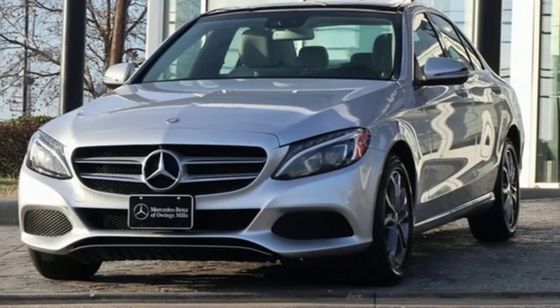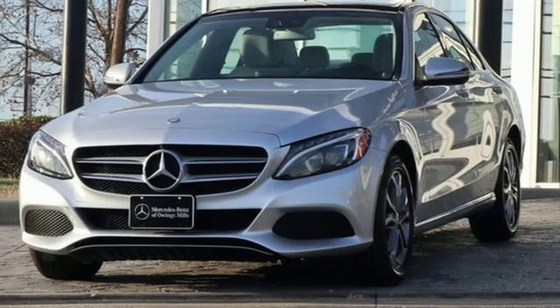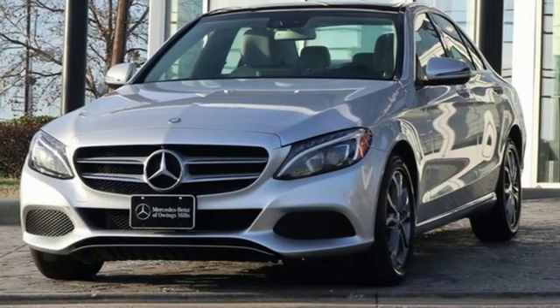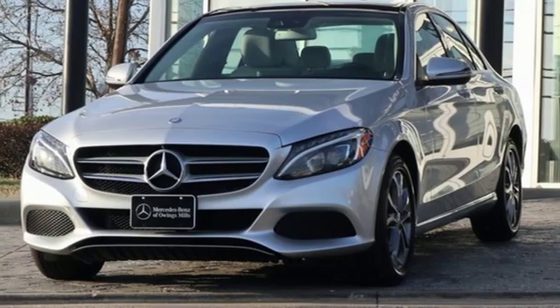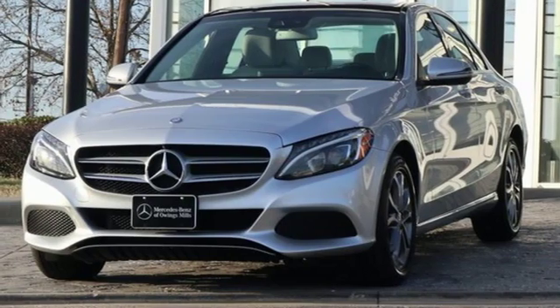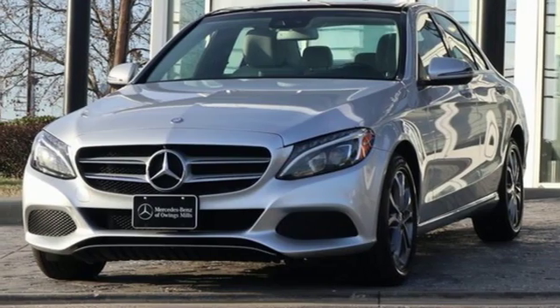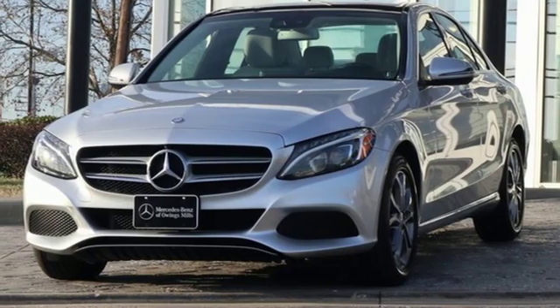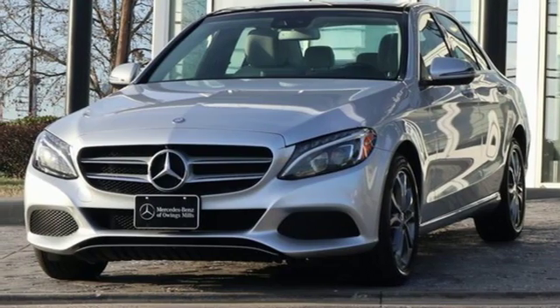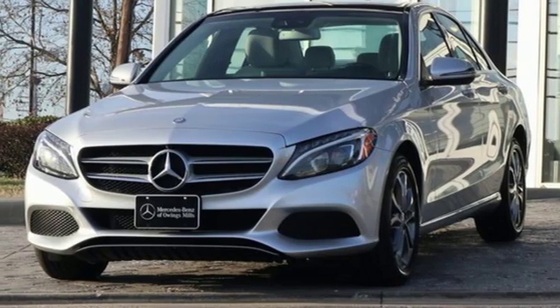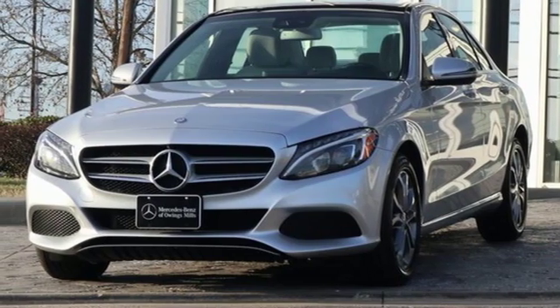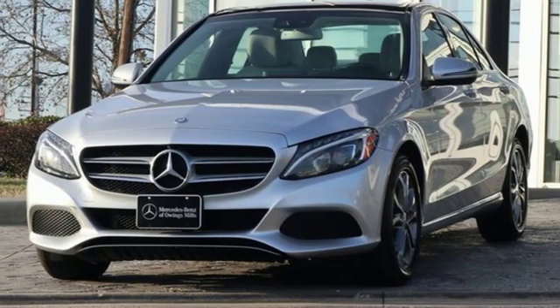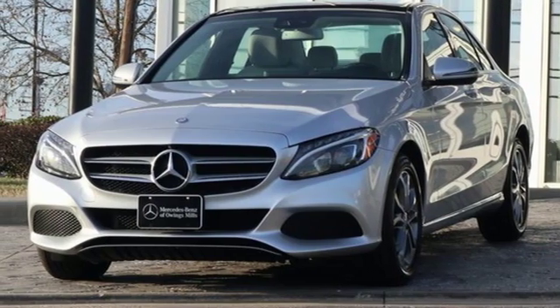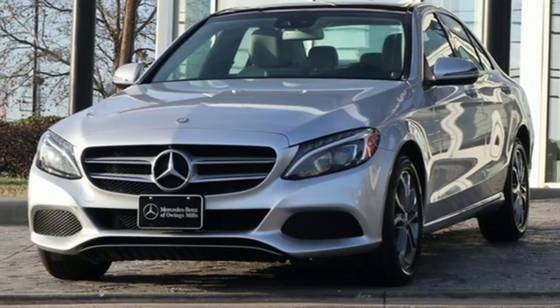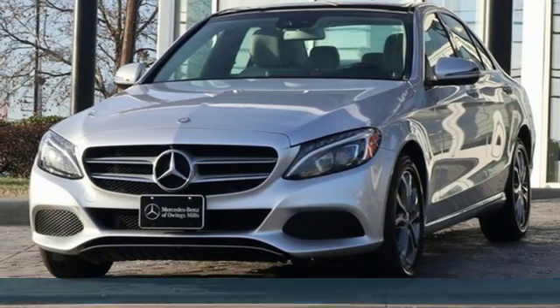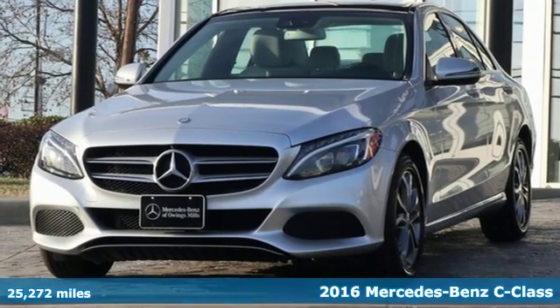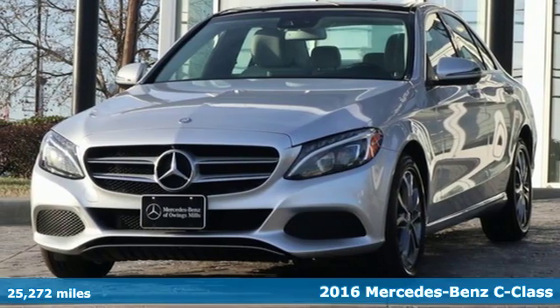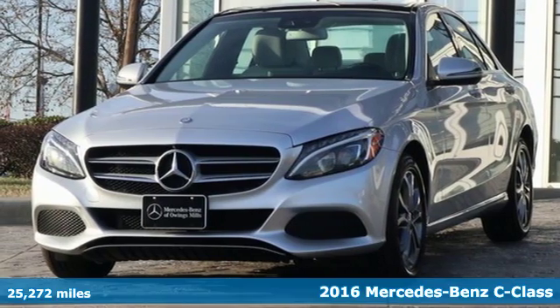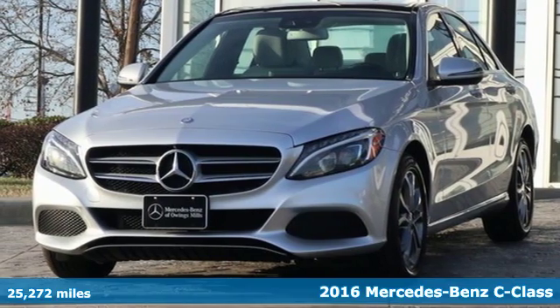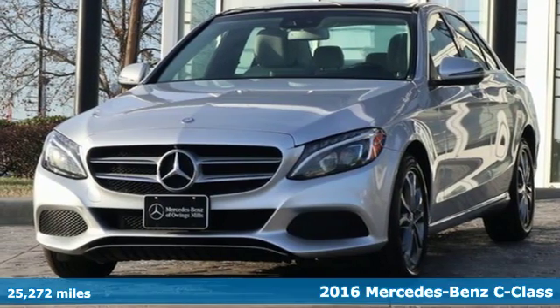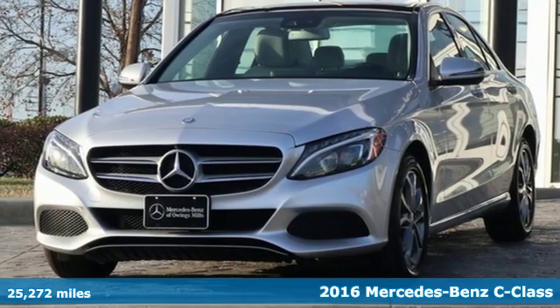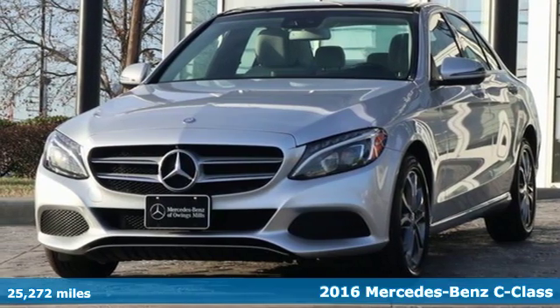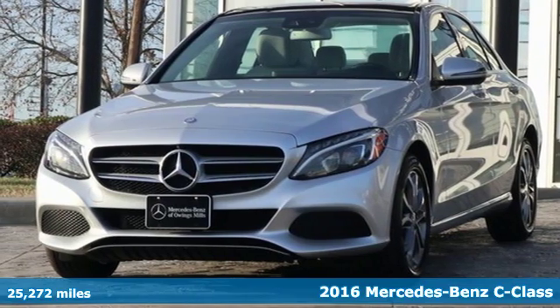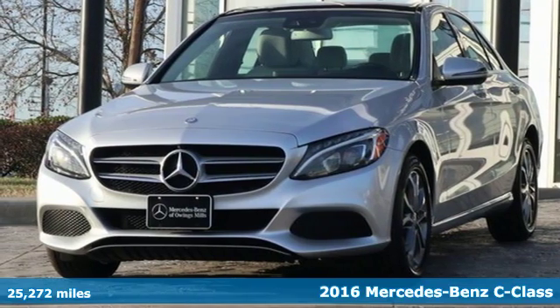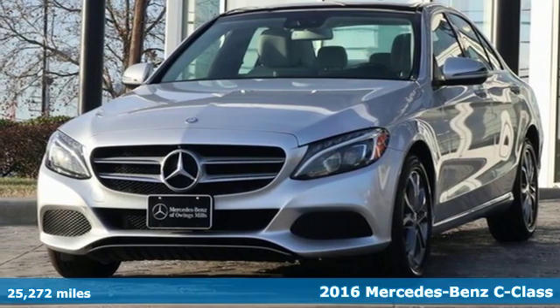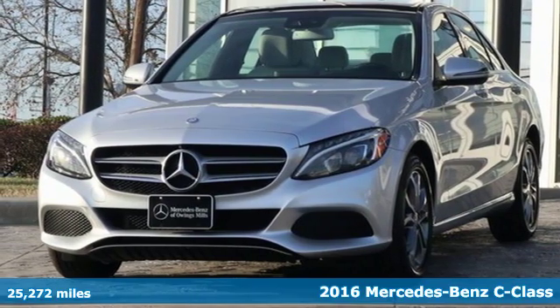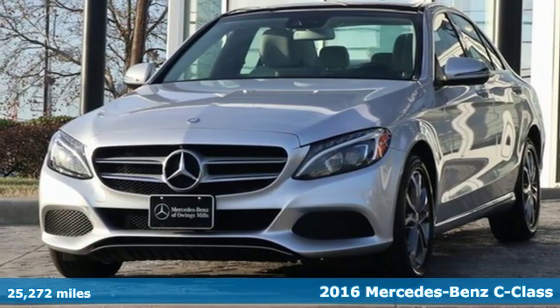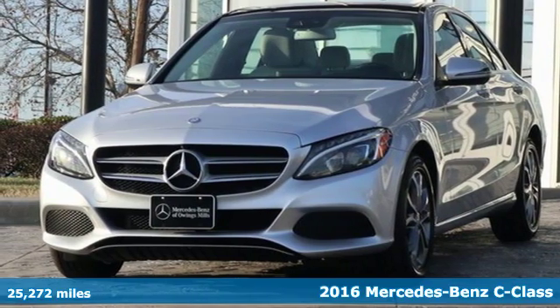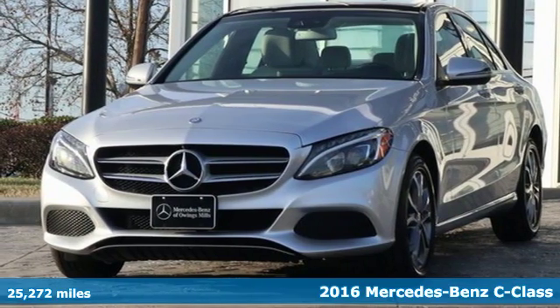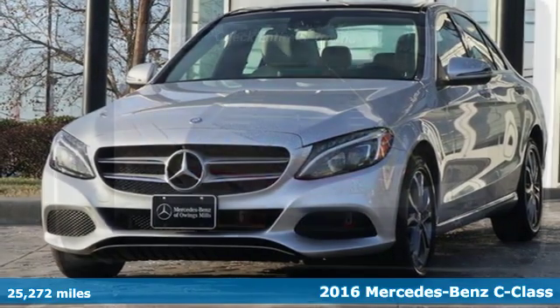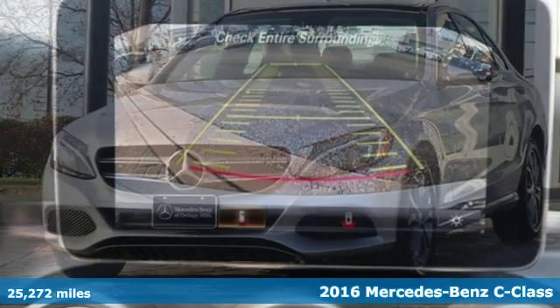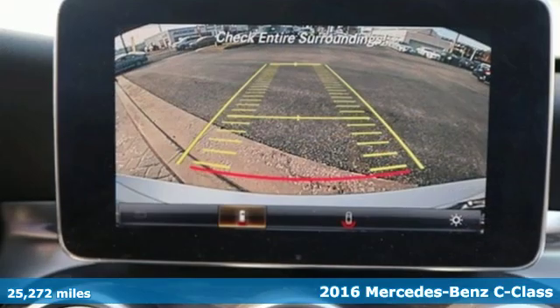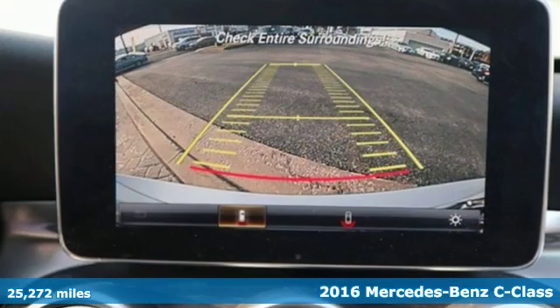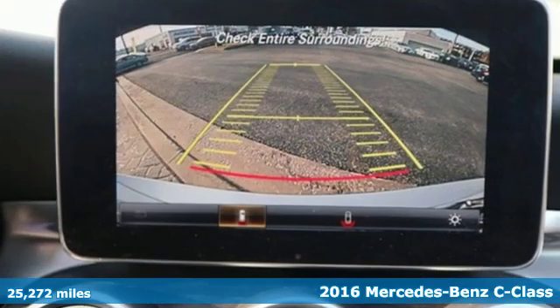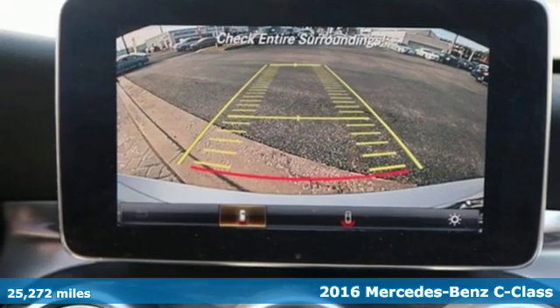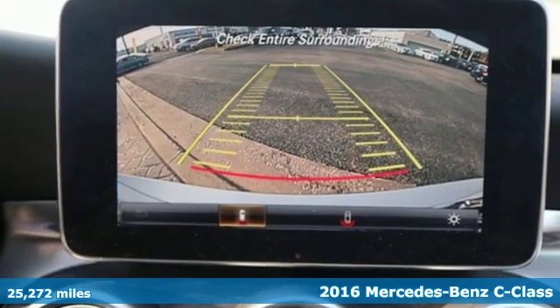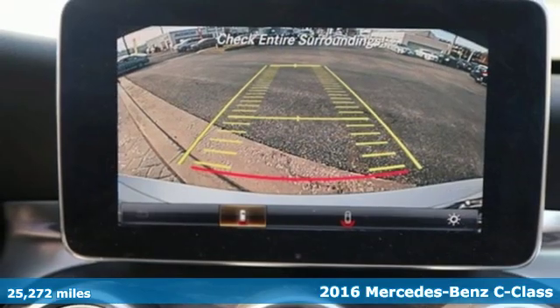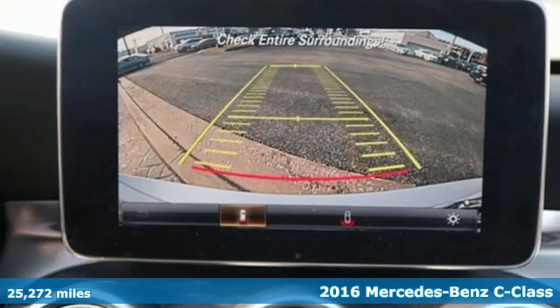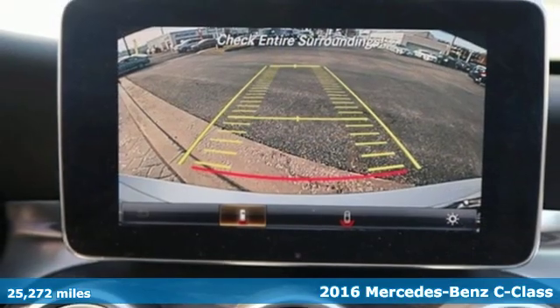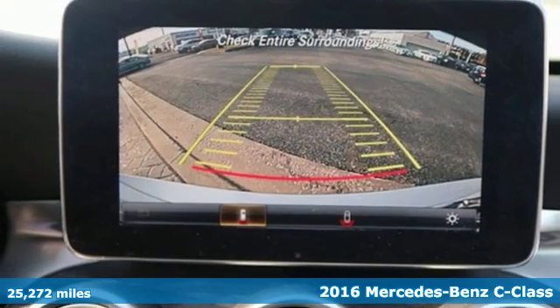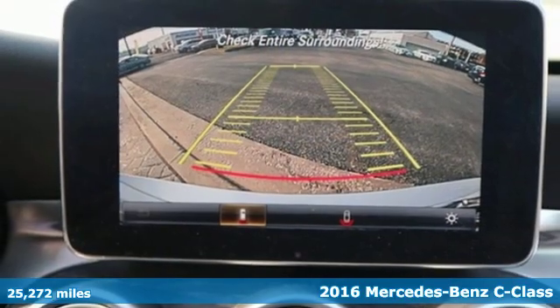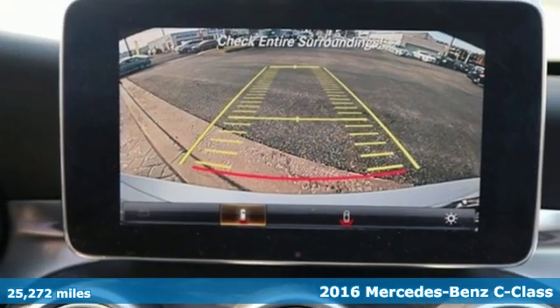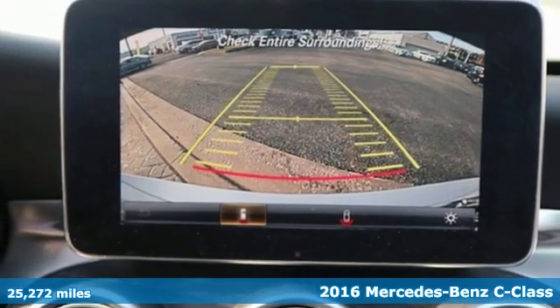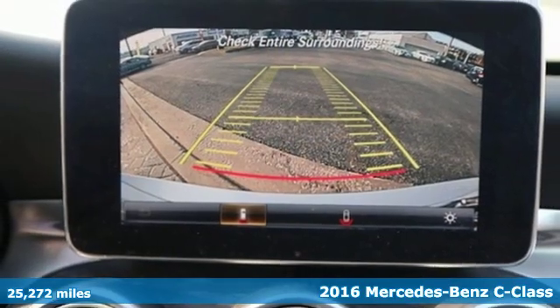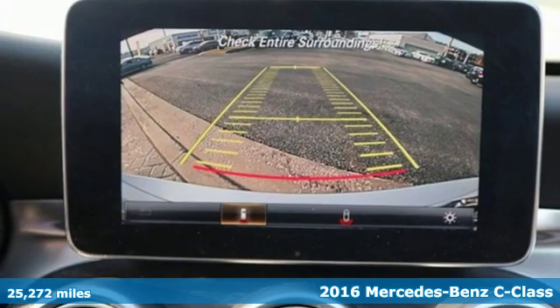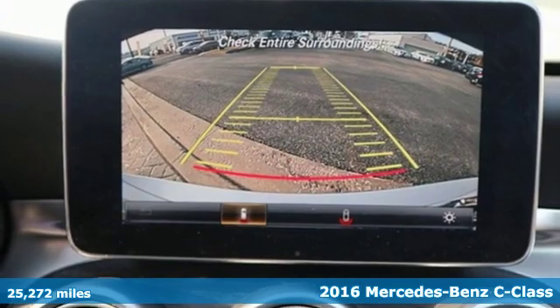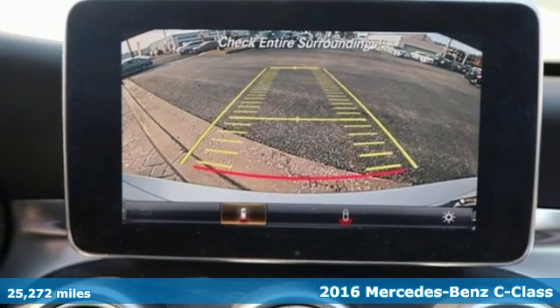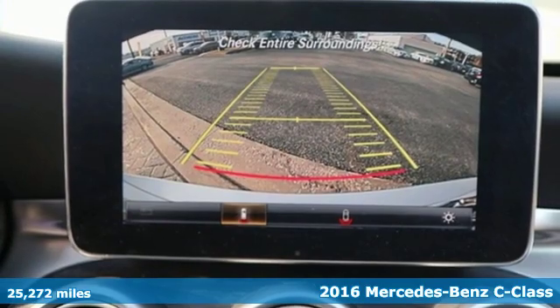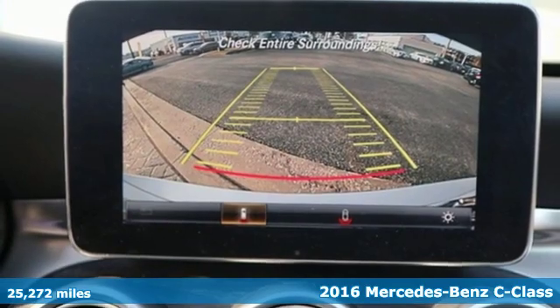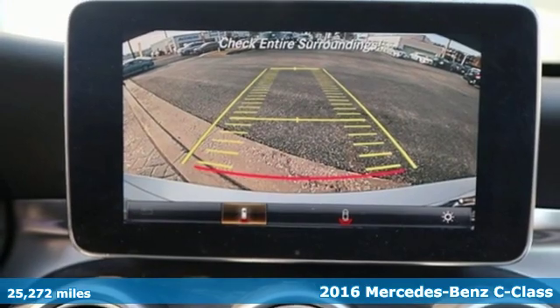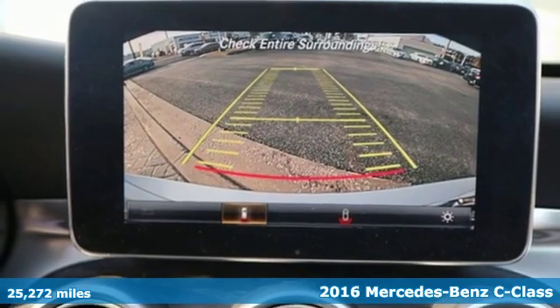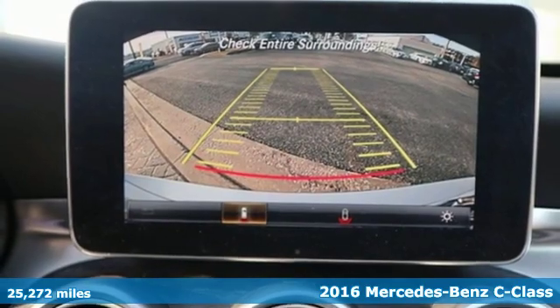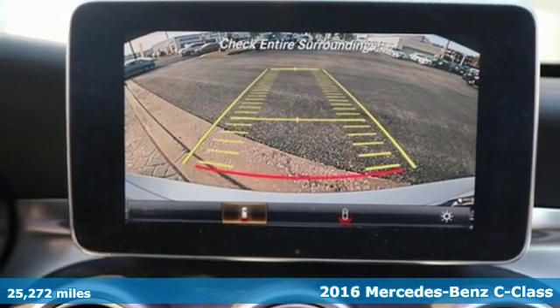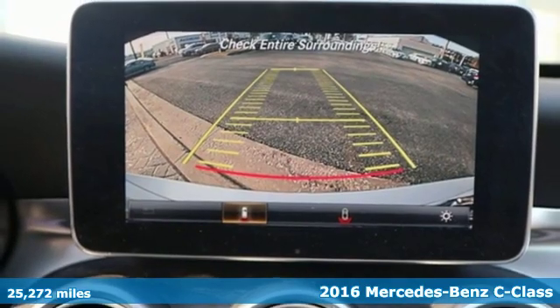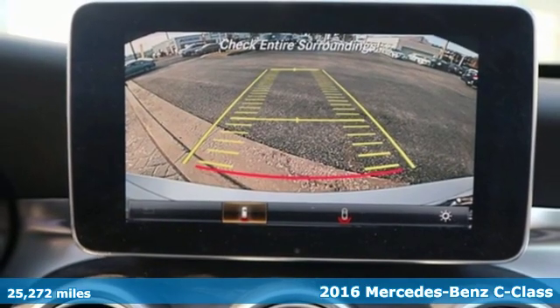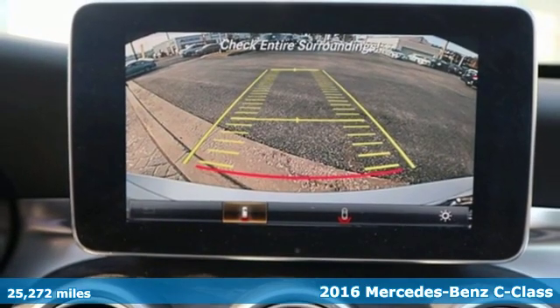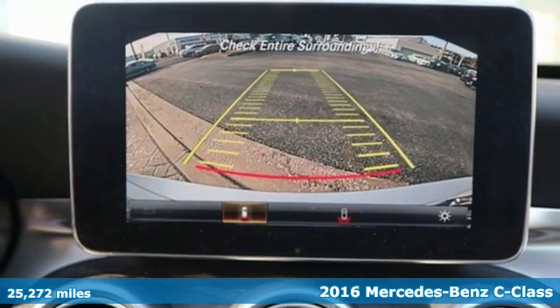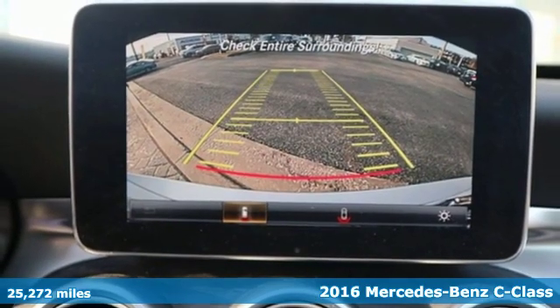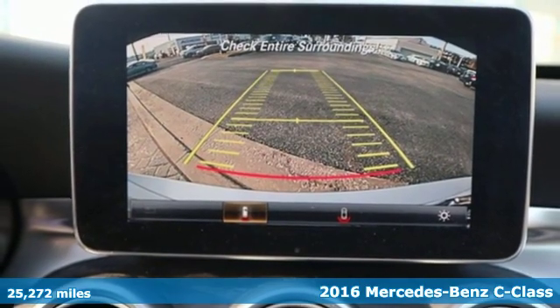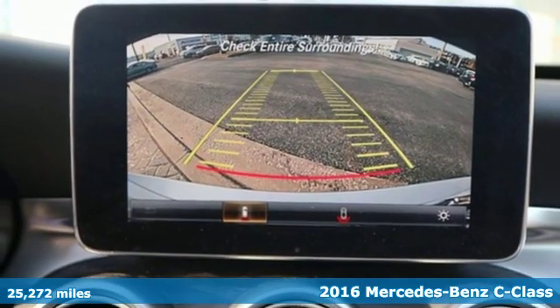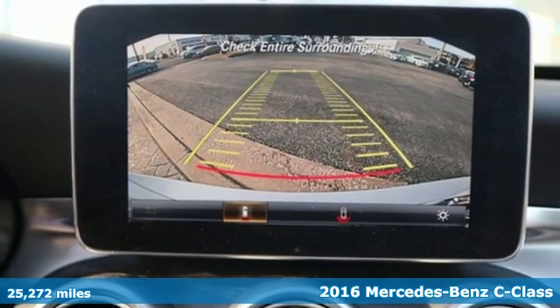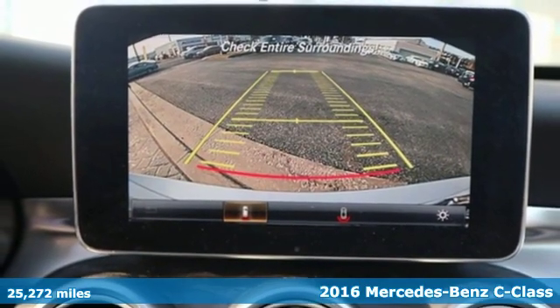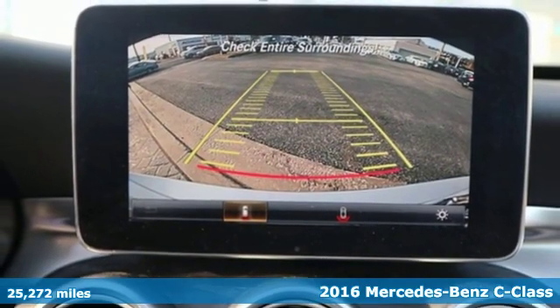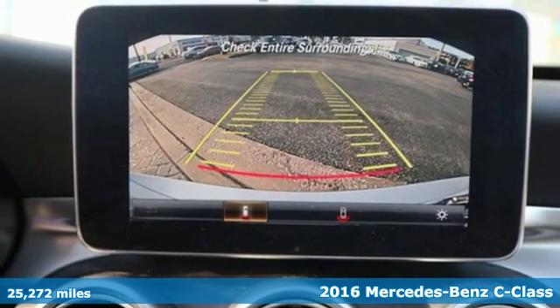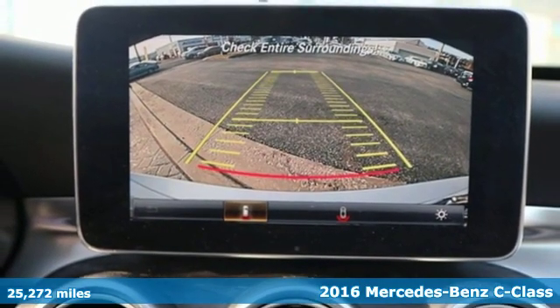It's a 2016 Mercedes-Benz C-Class. To get the best, get a Mercedes-Benz.